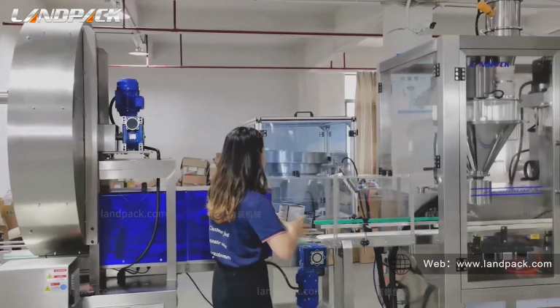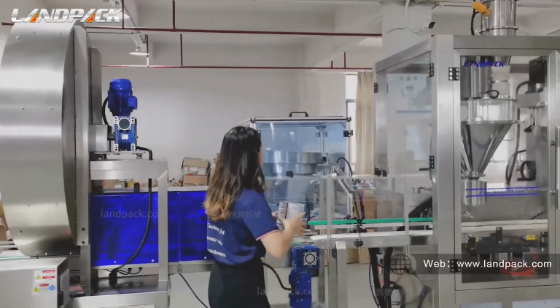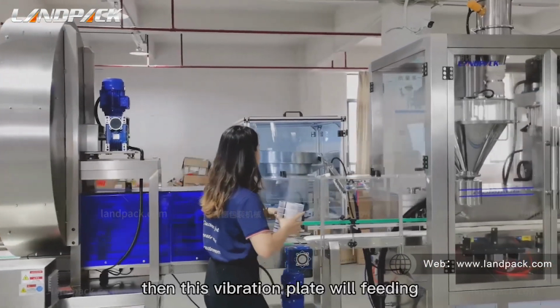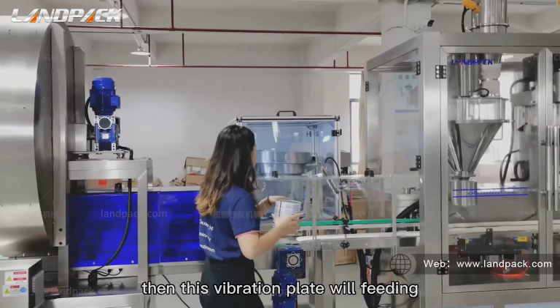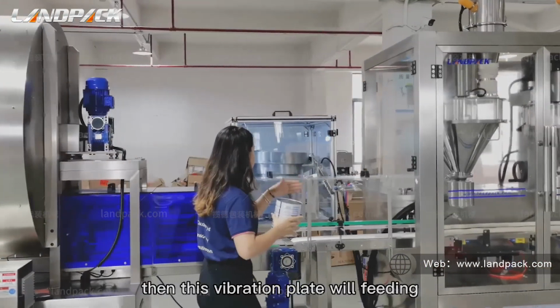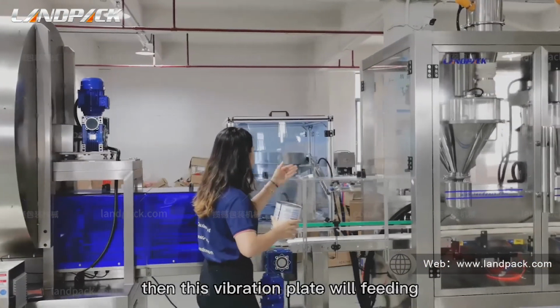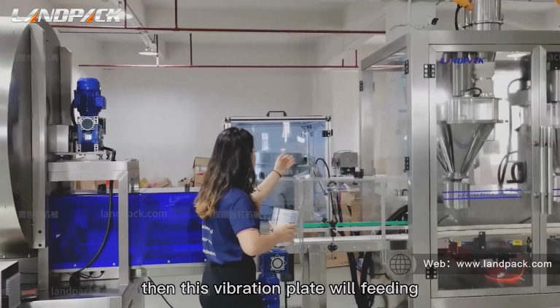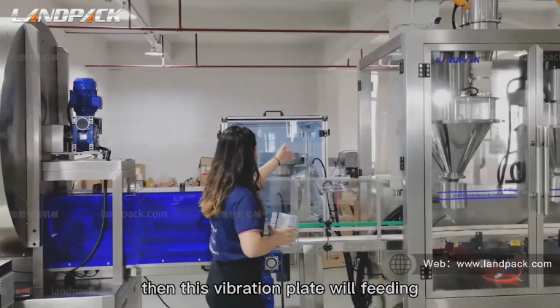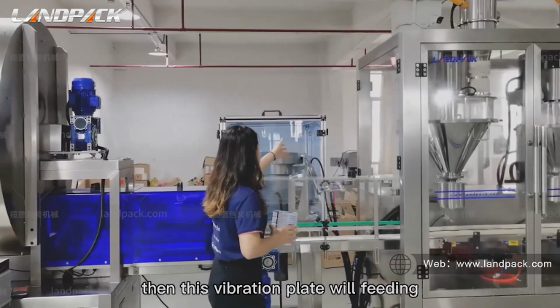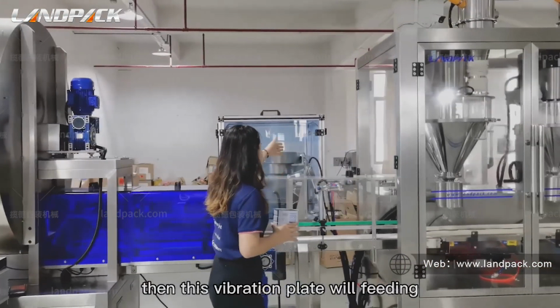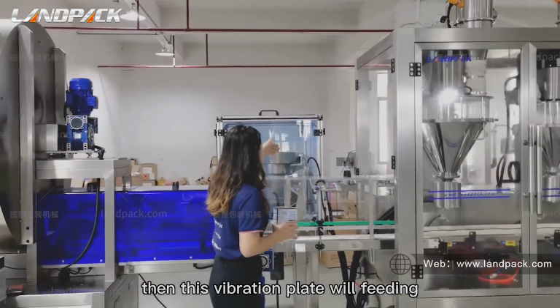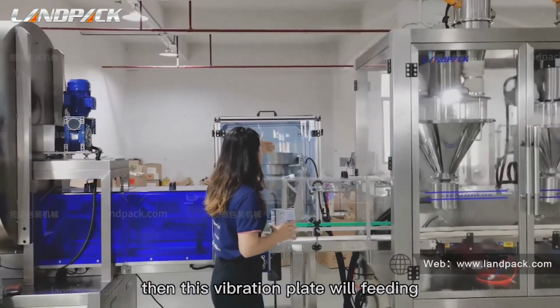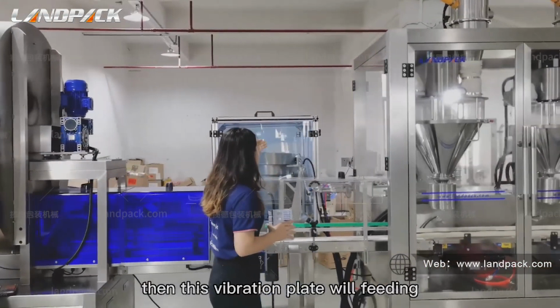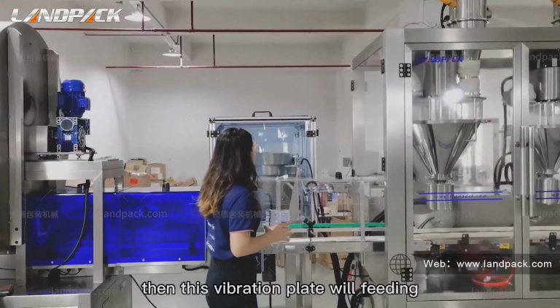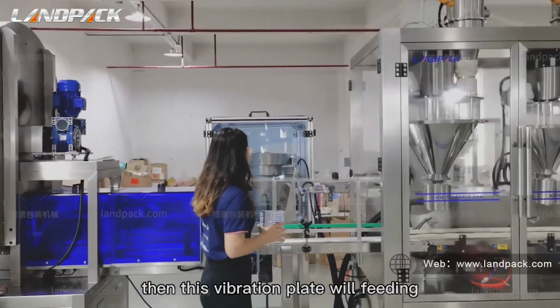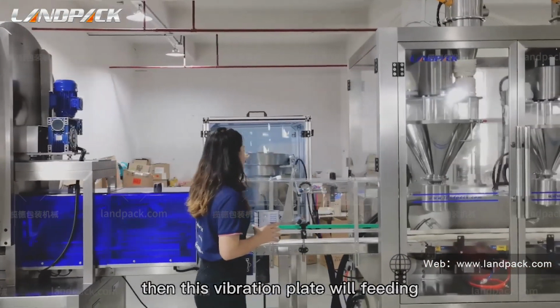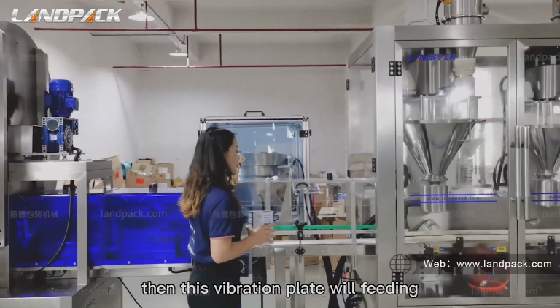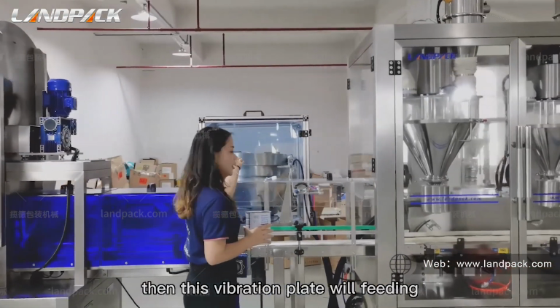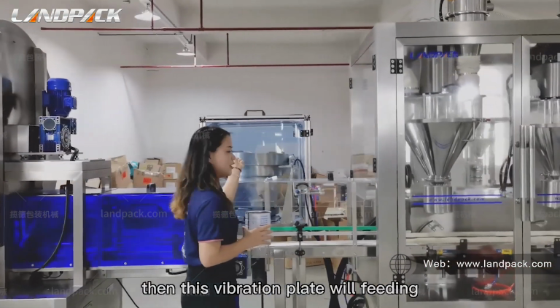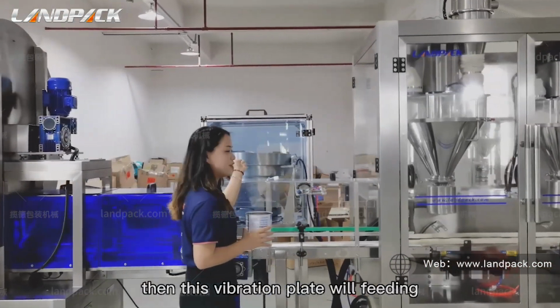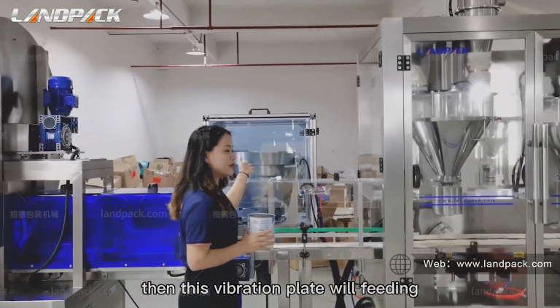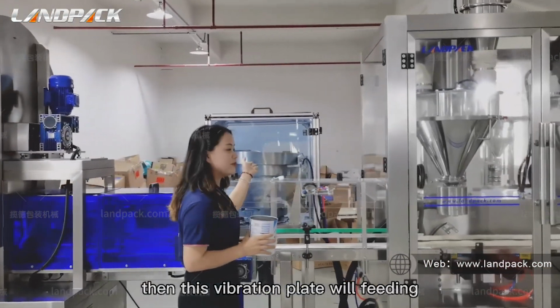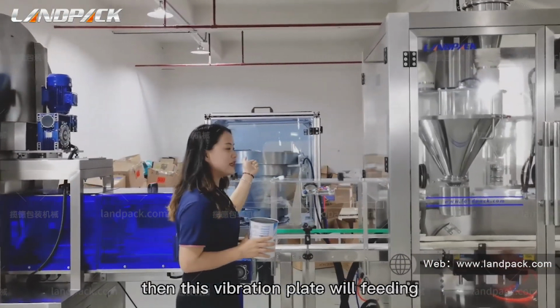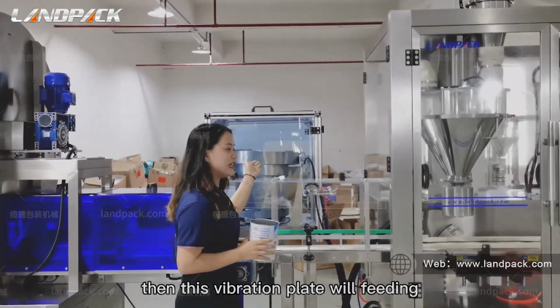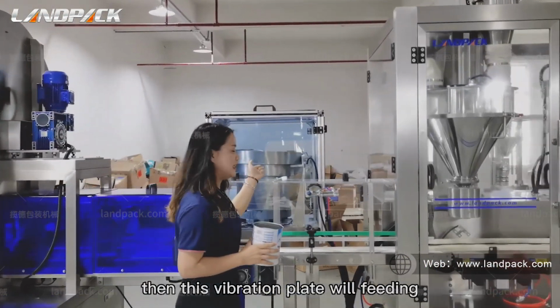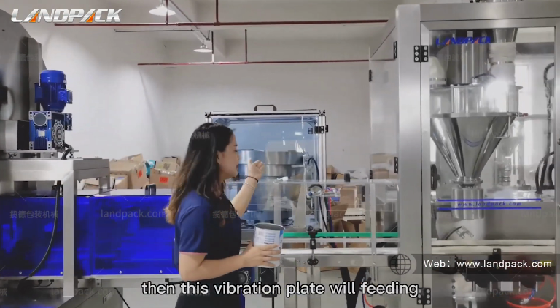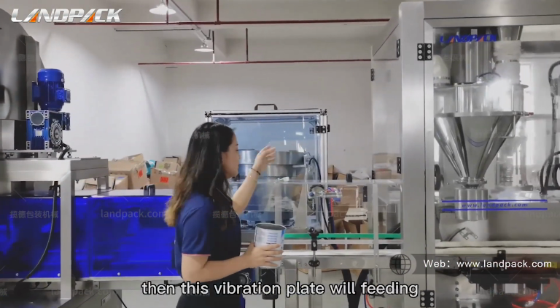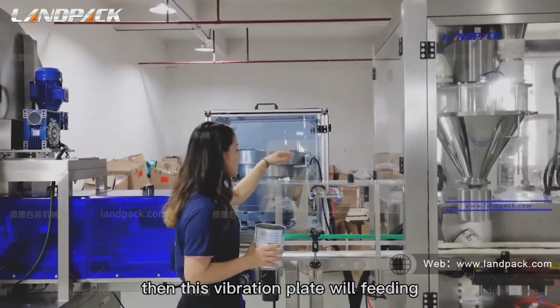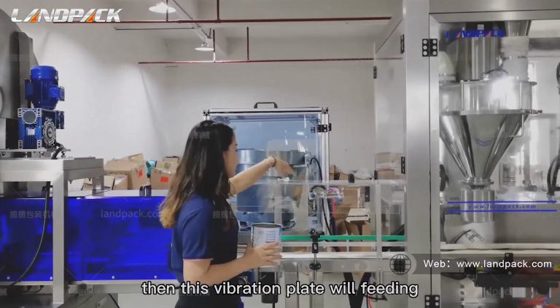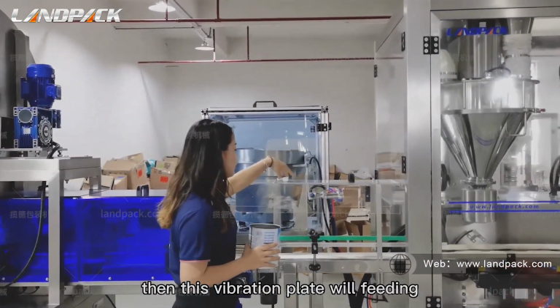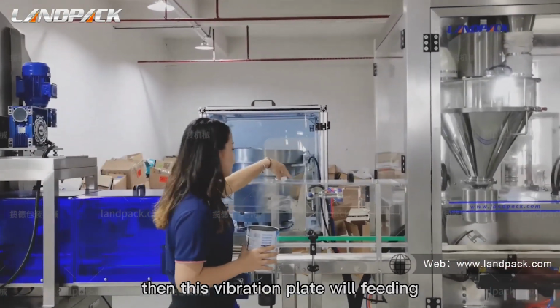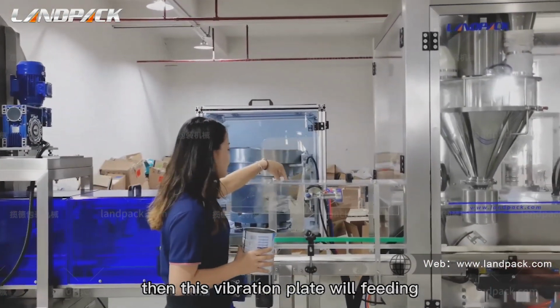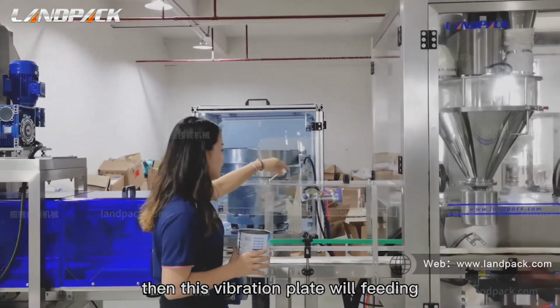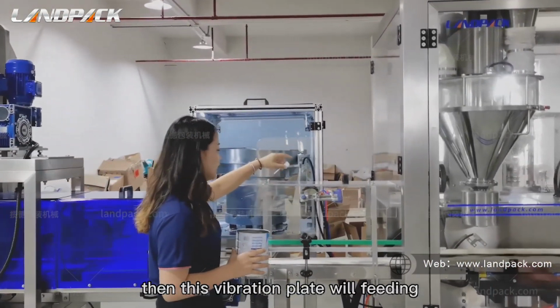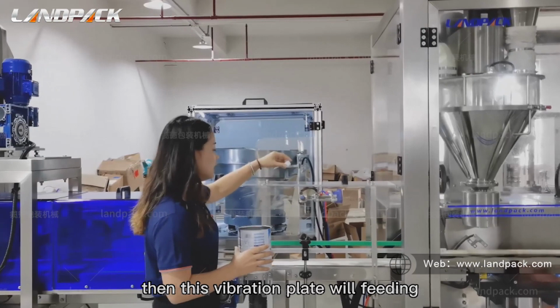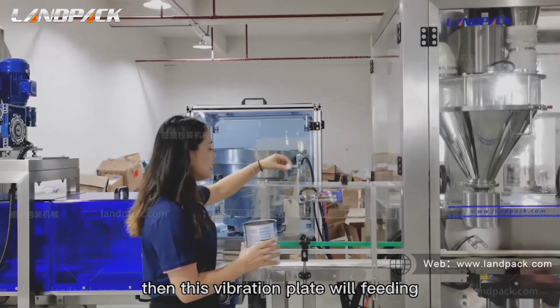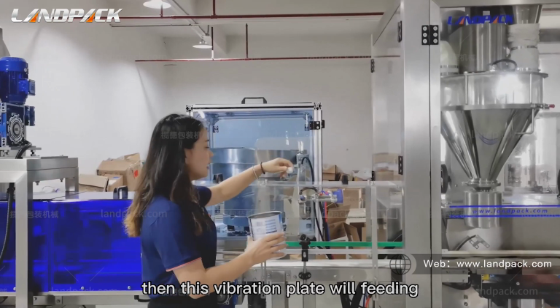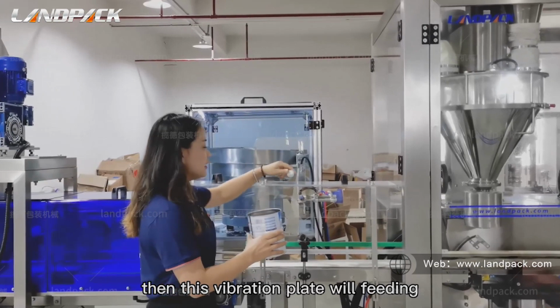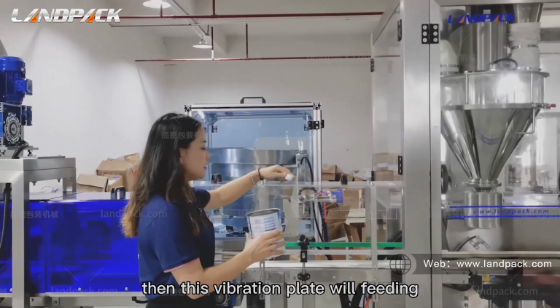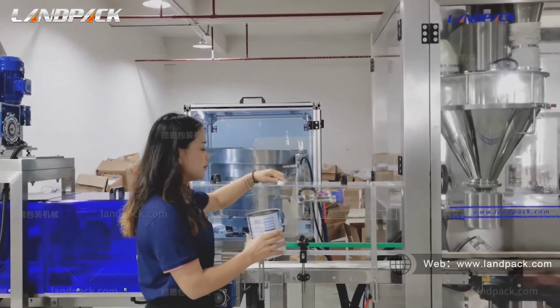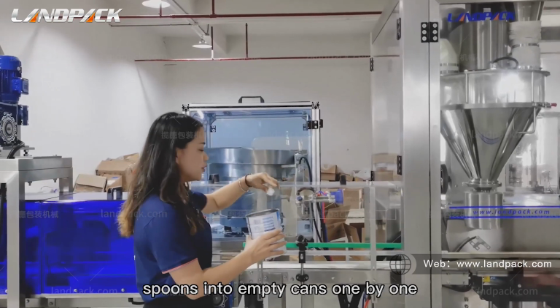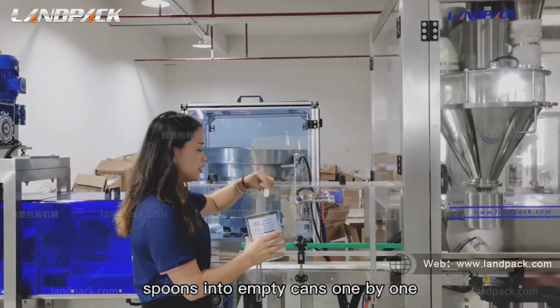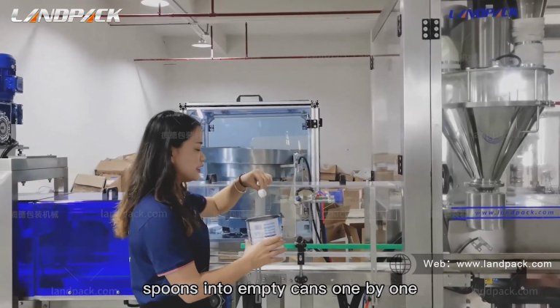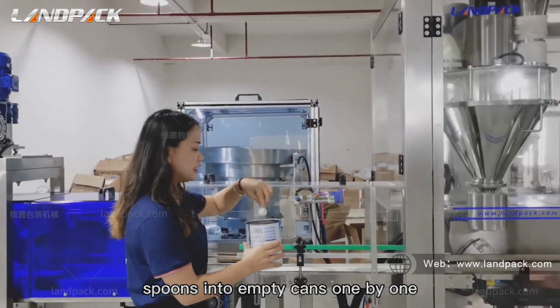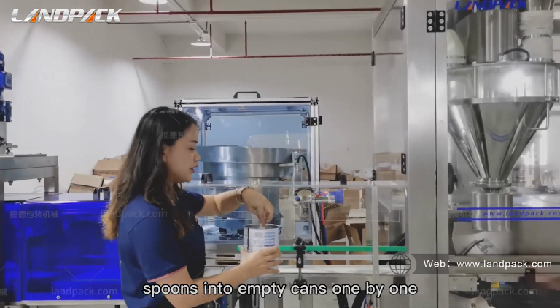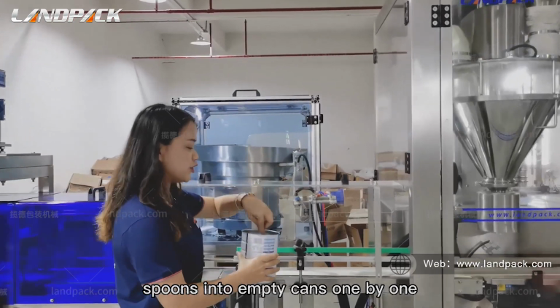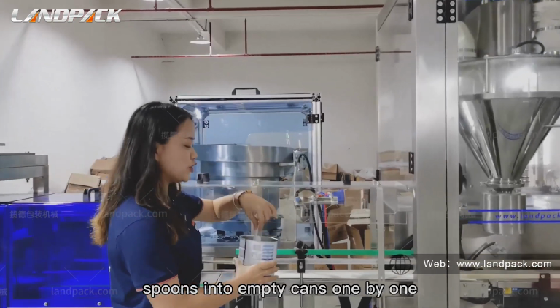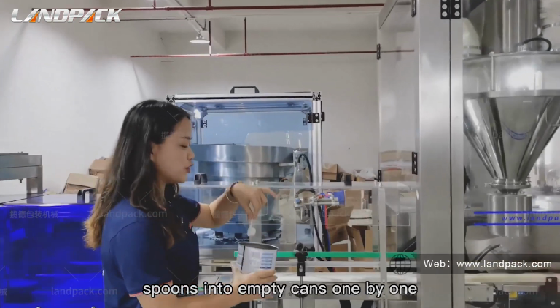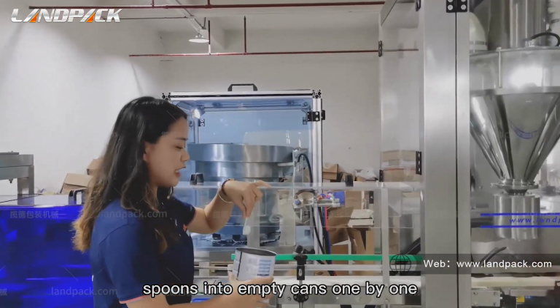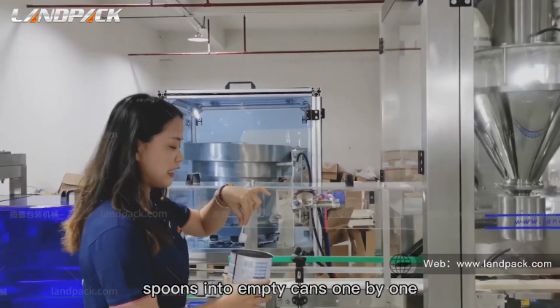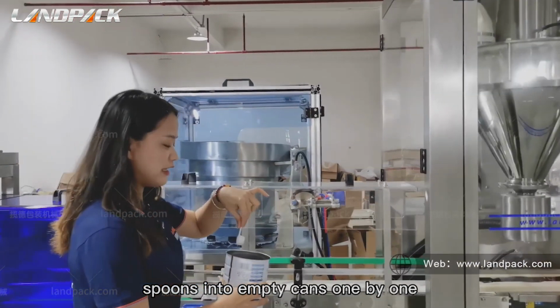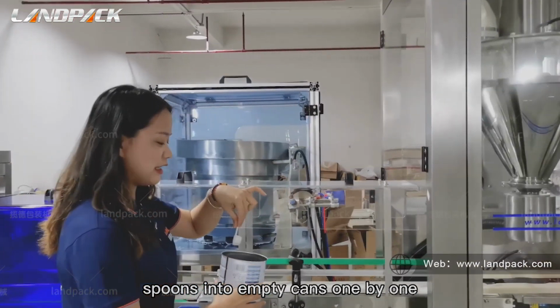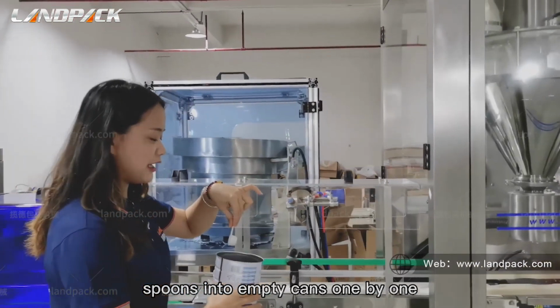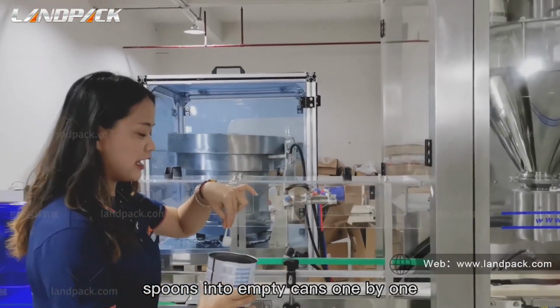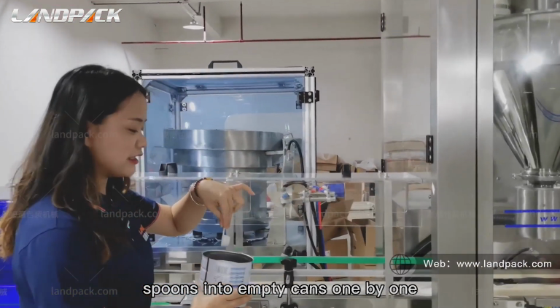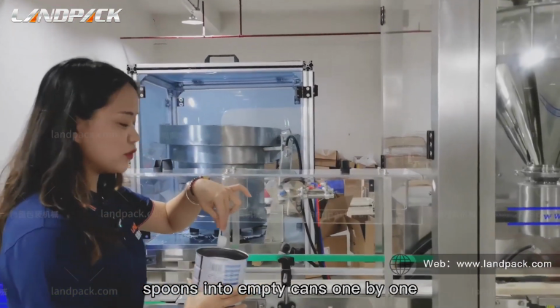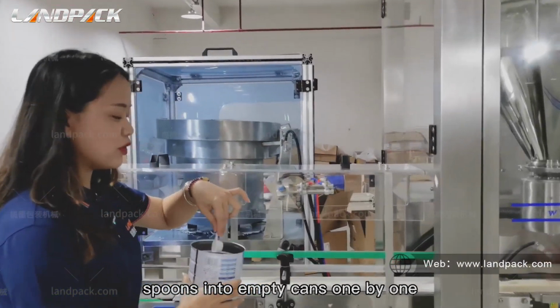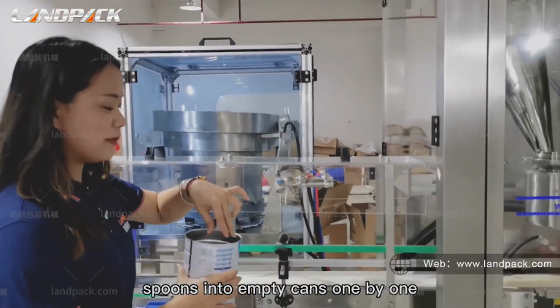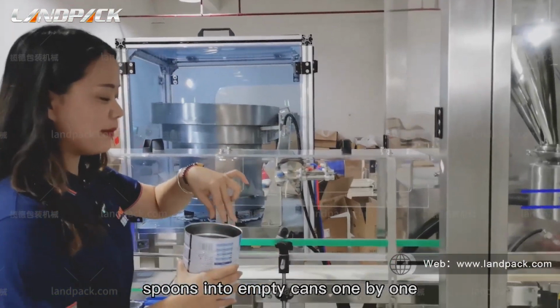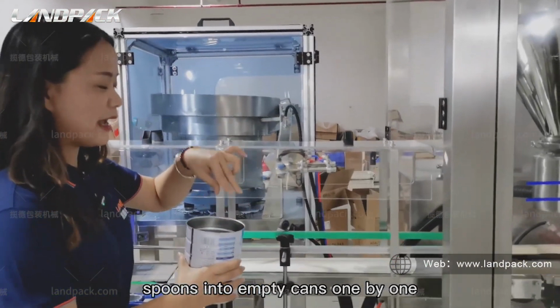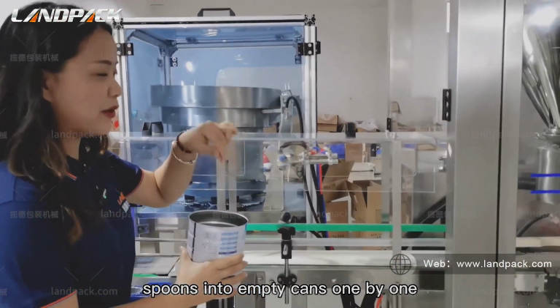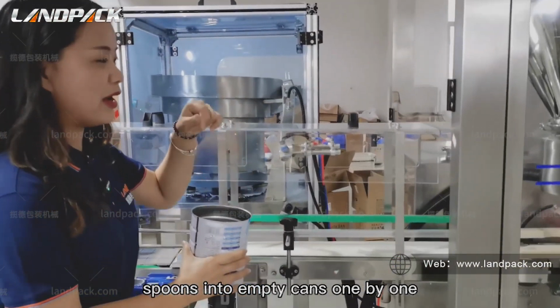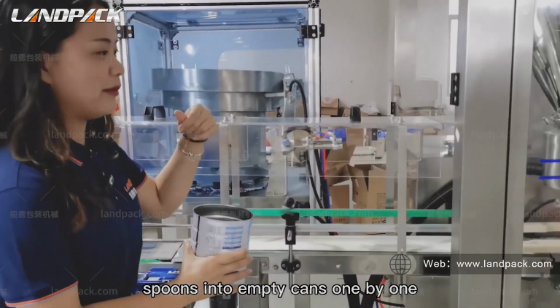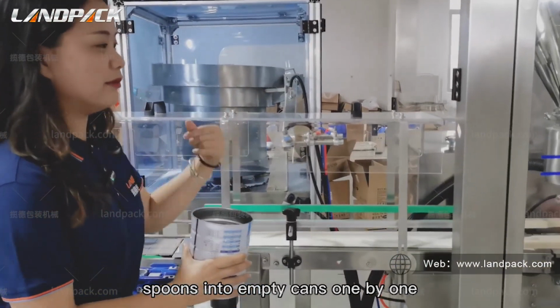Then this vibration plate will feed spoons into empty cans one by one.